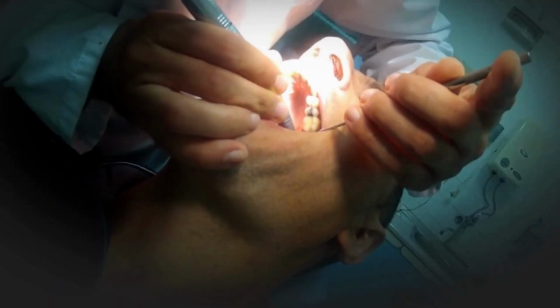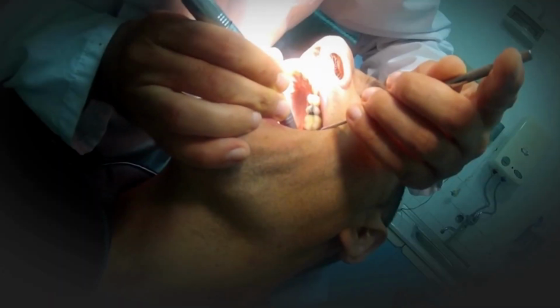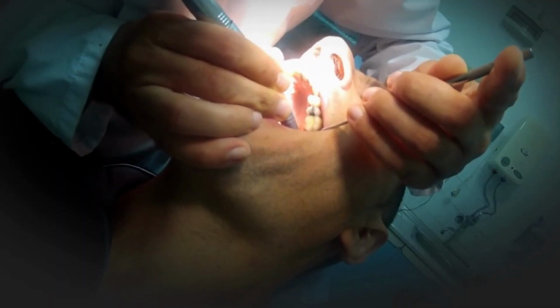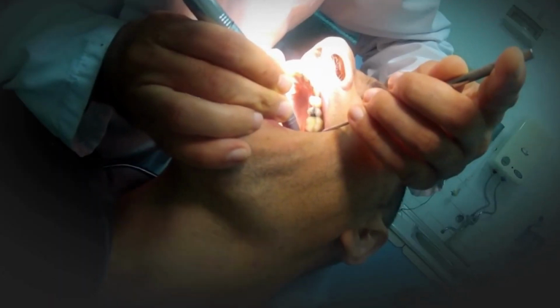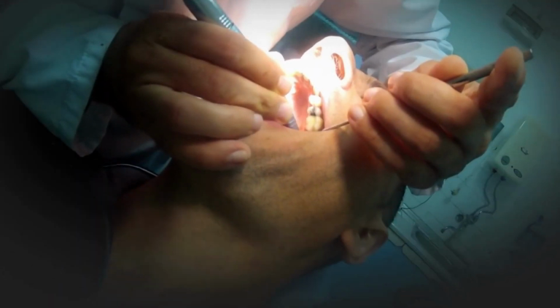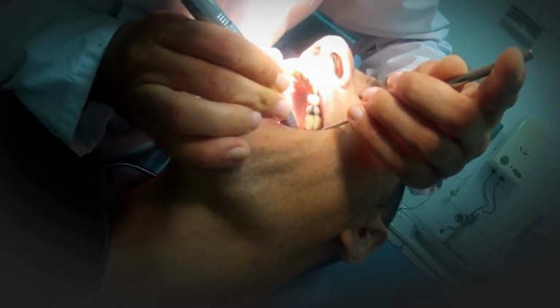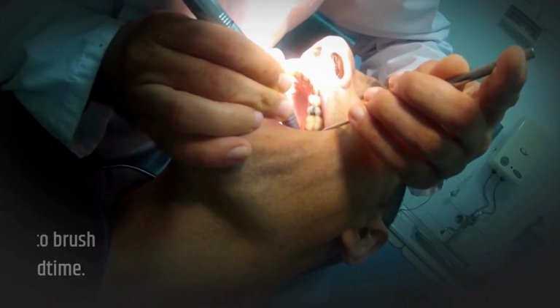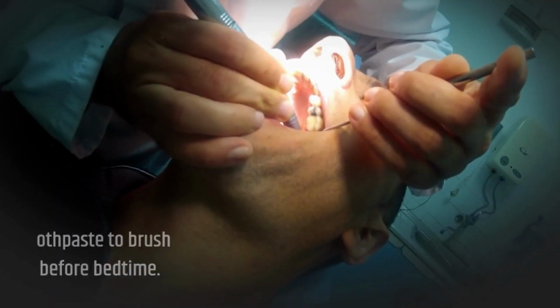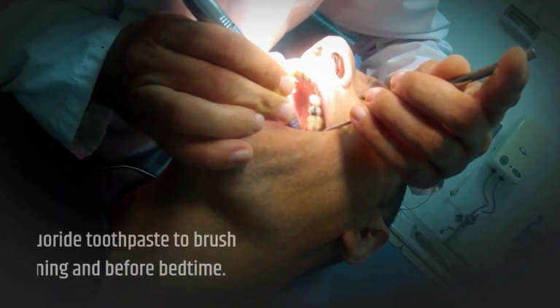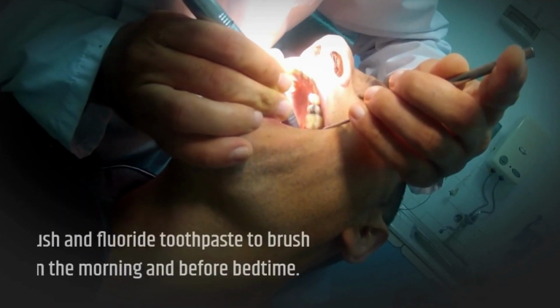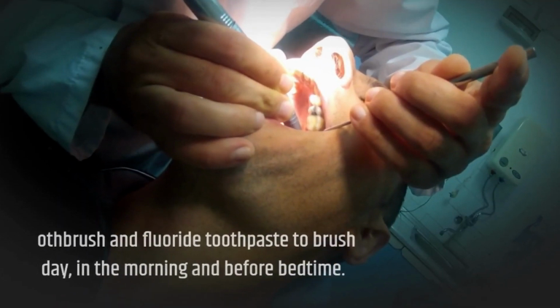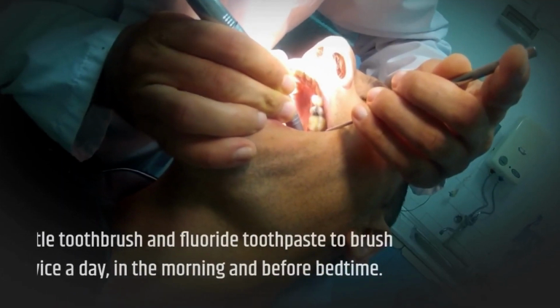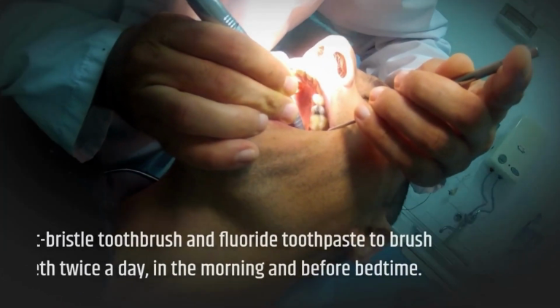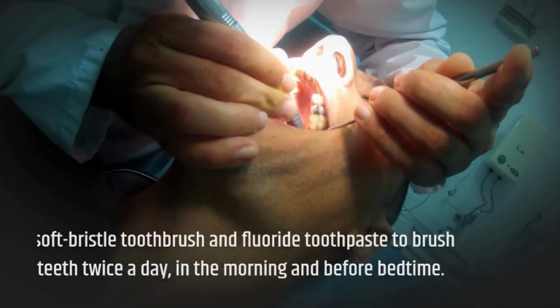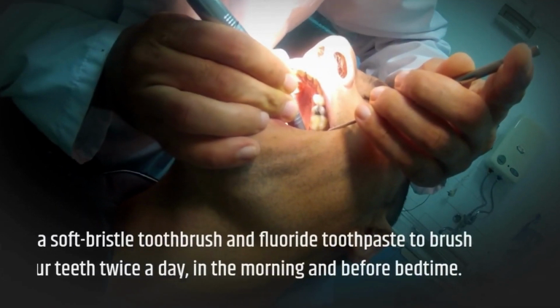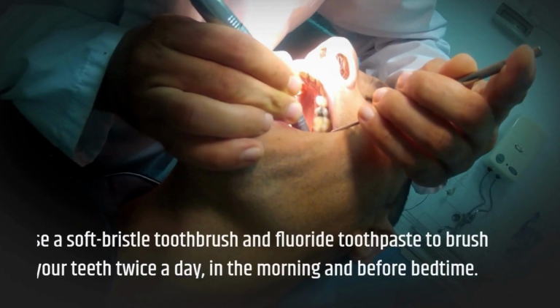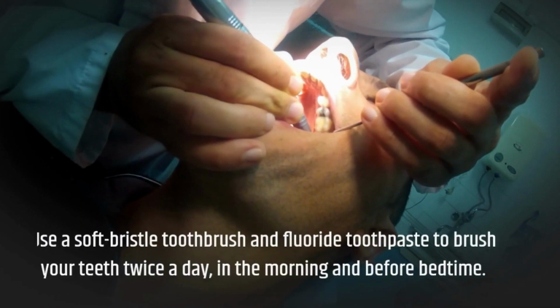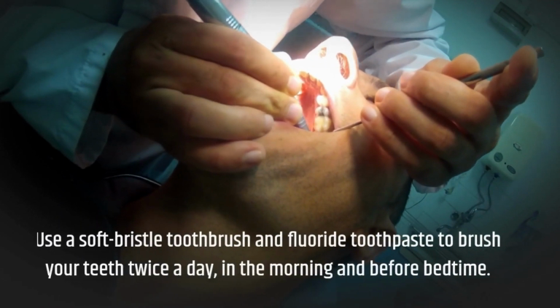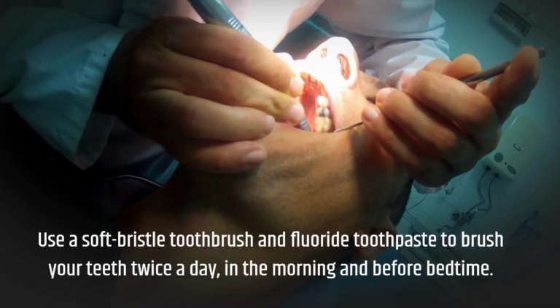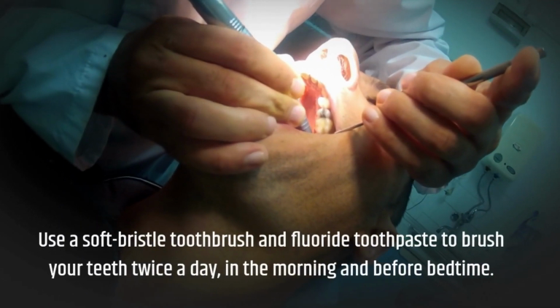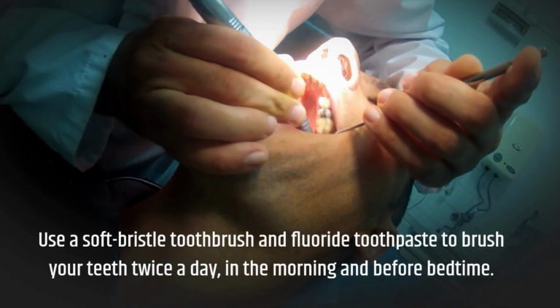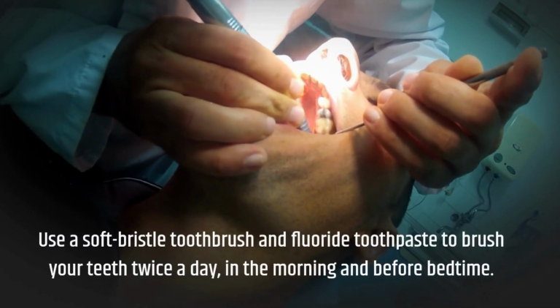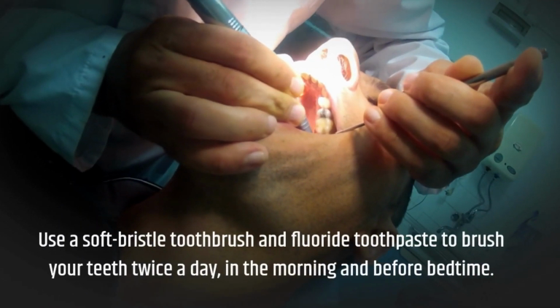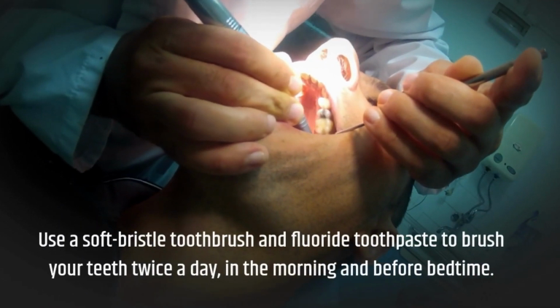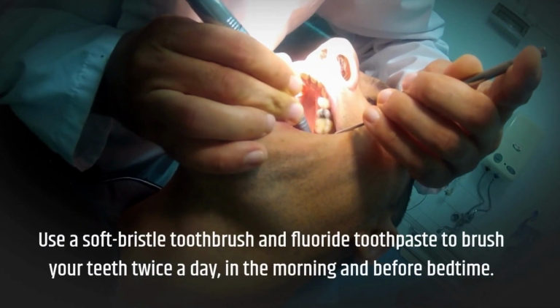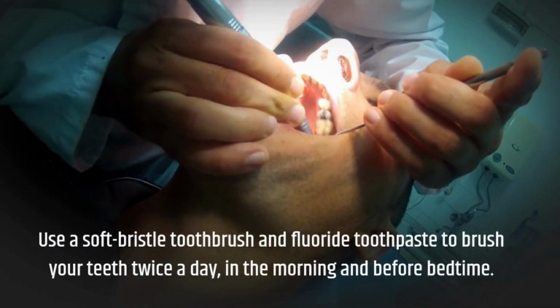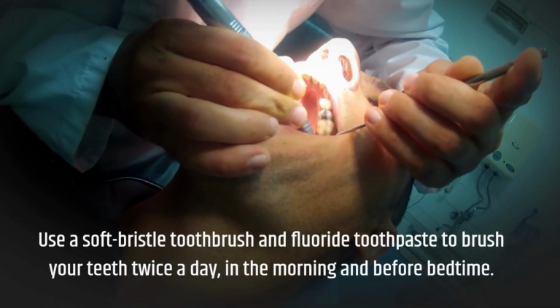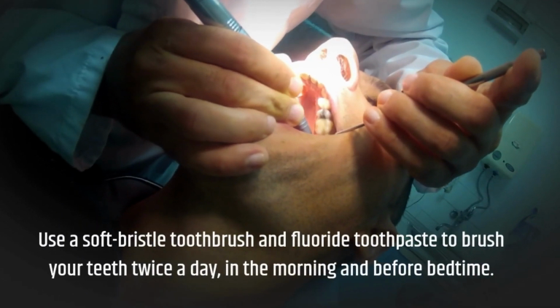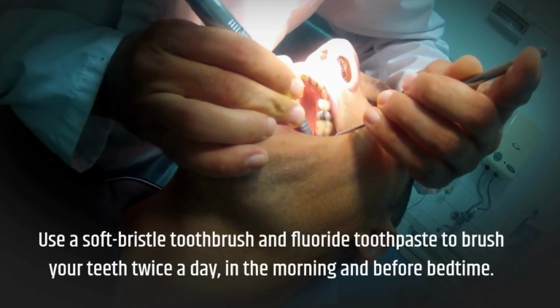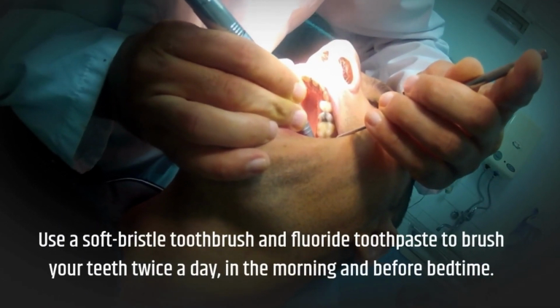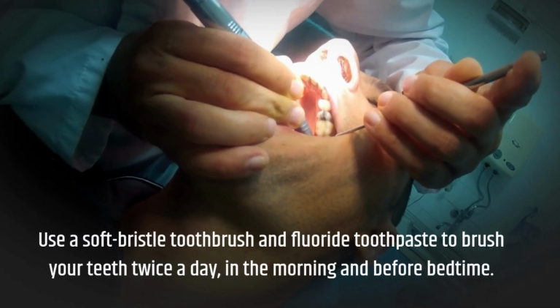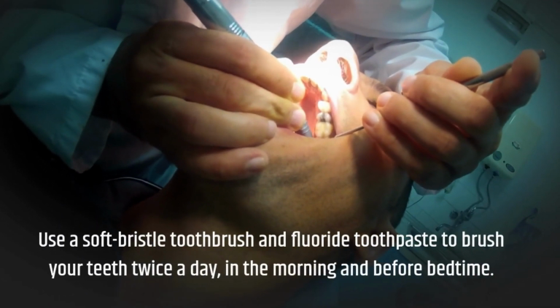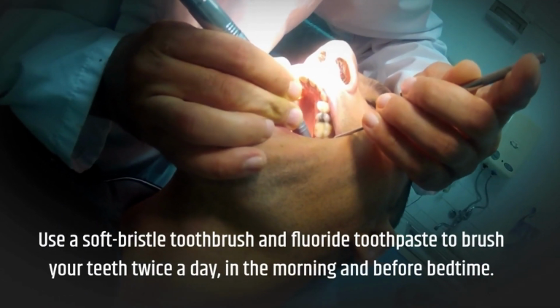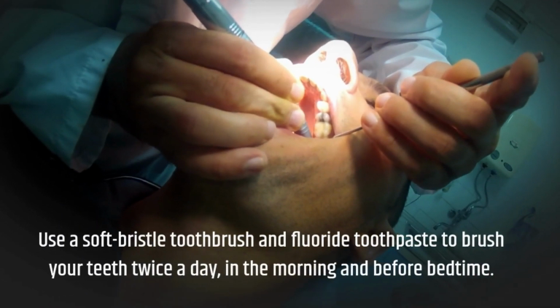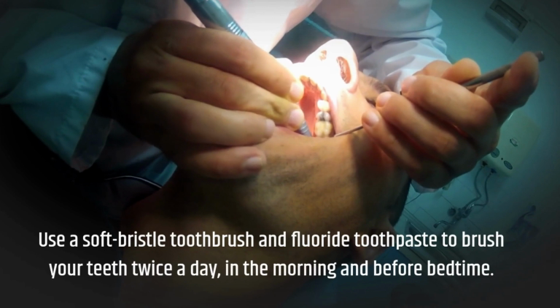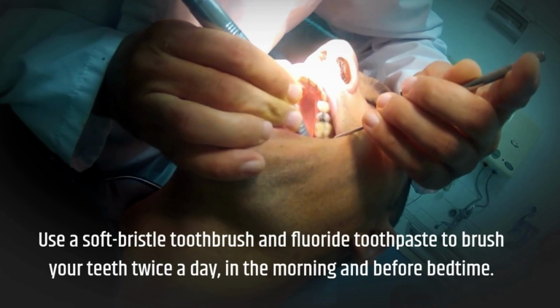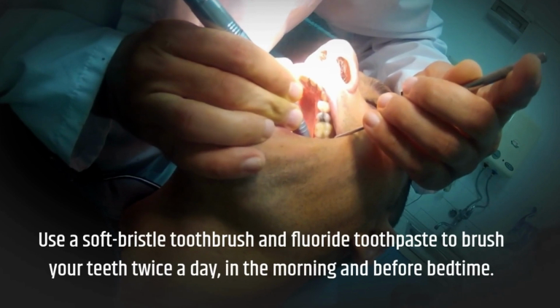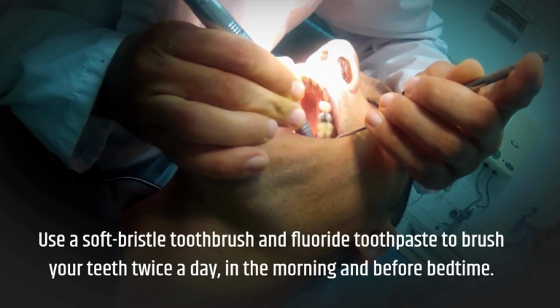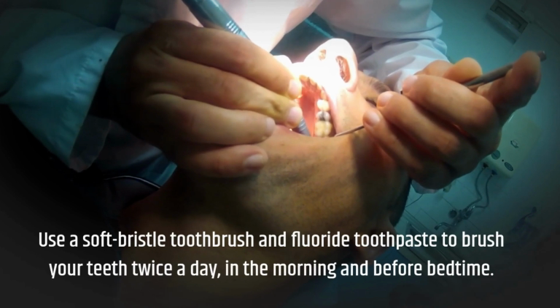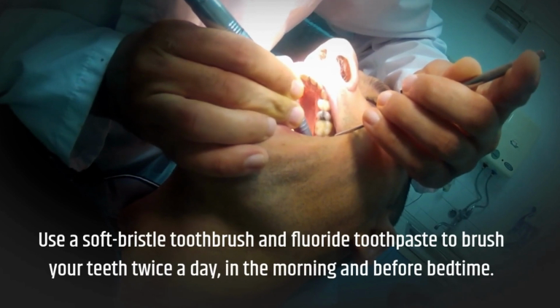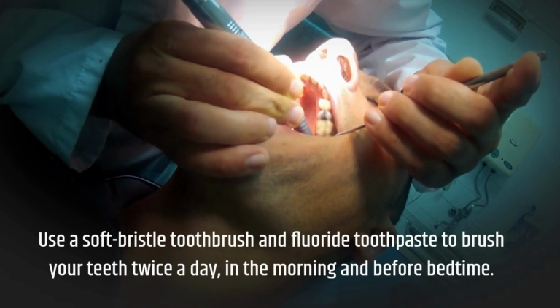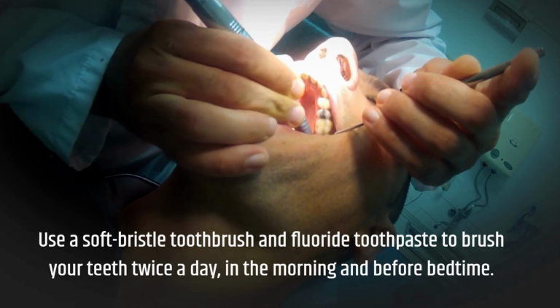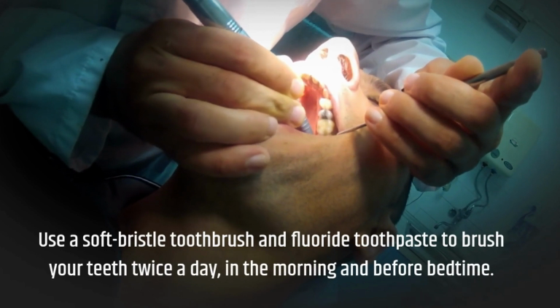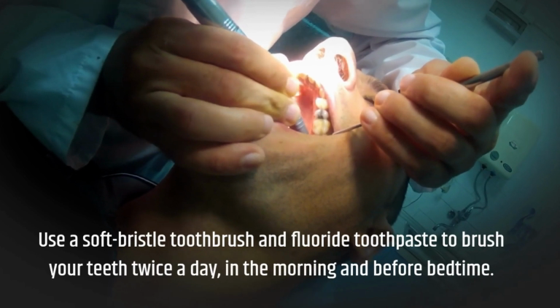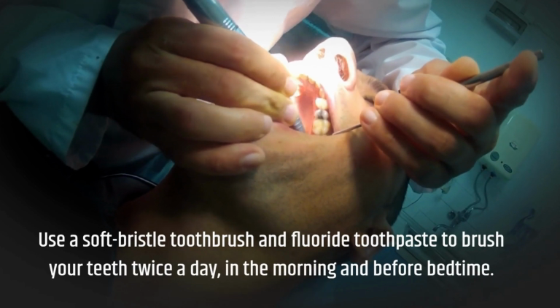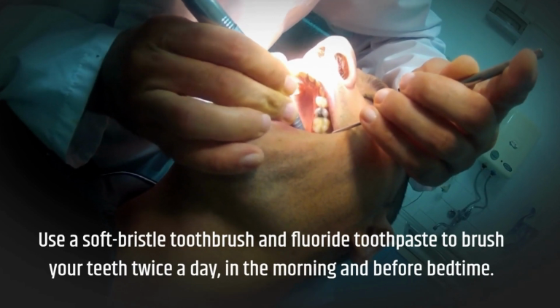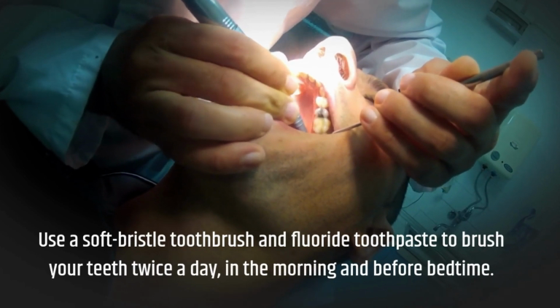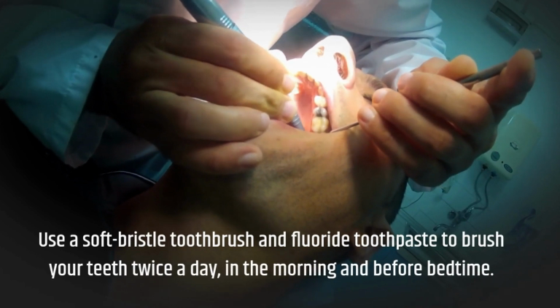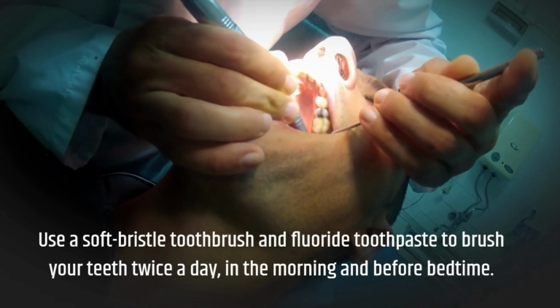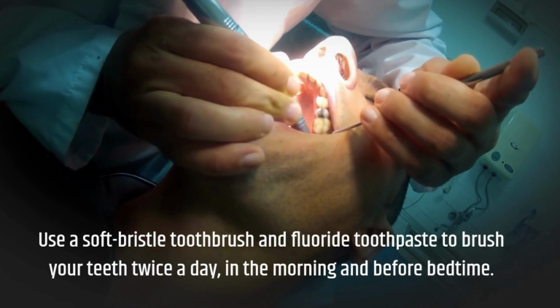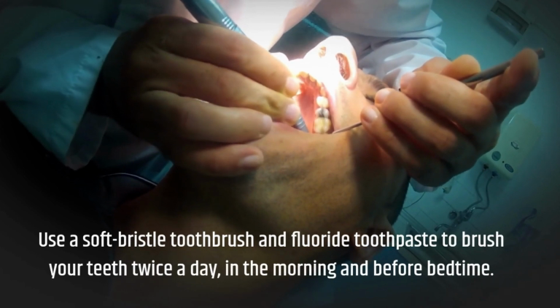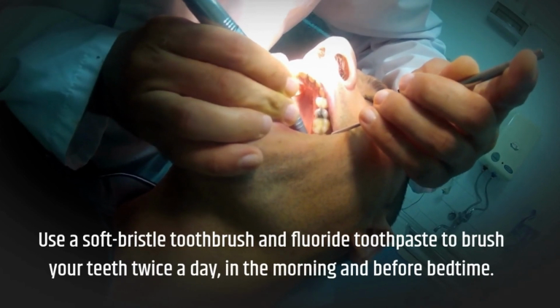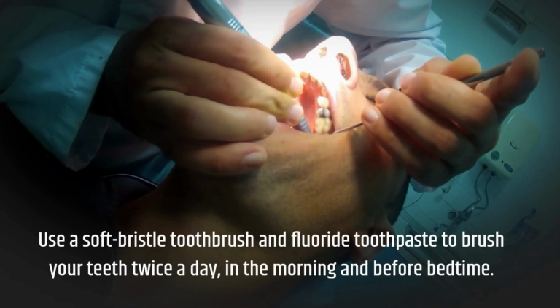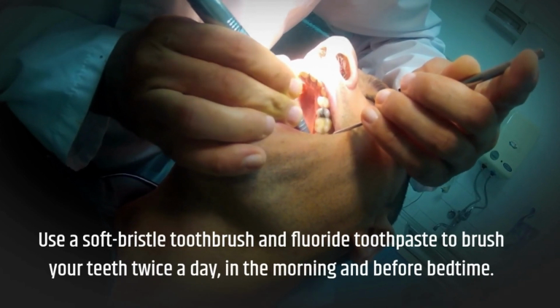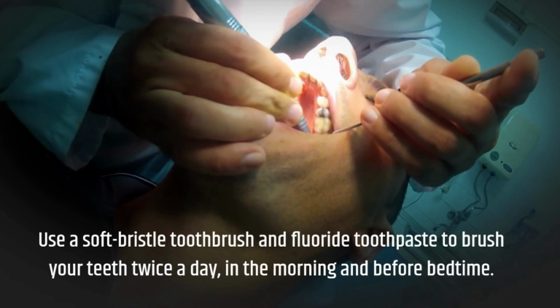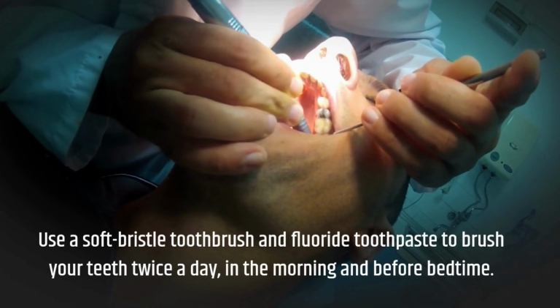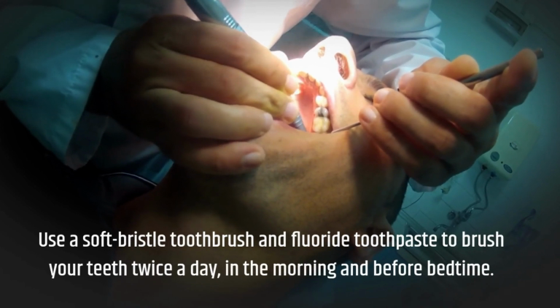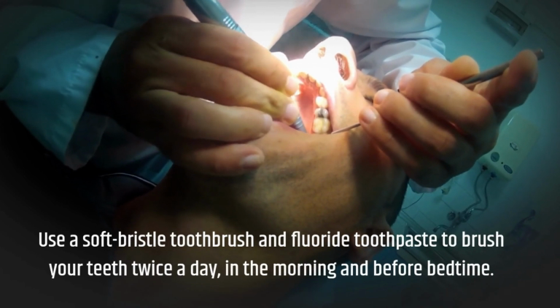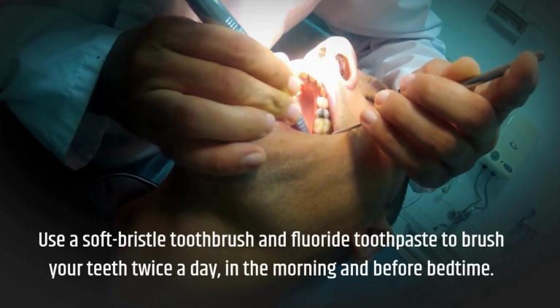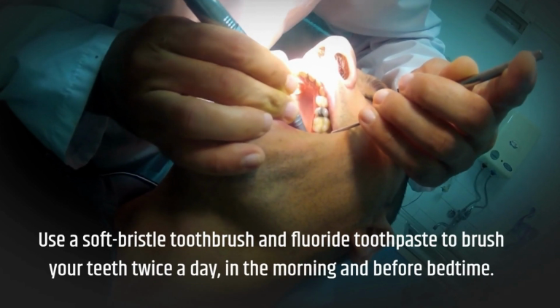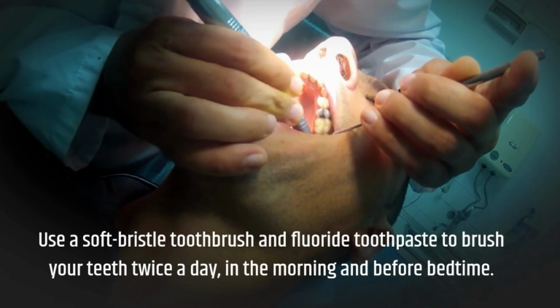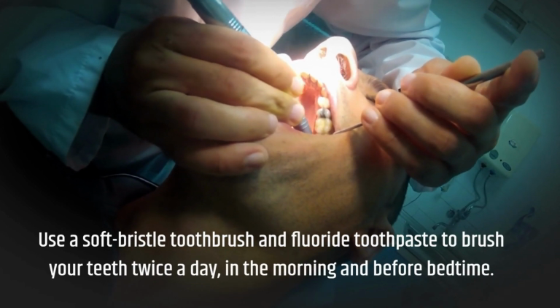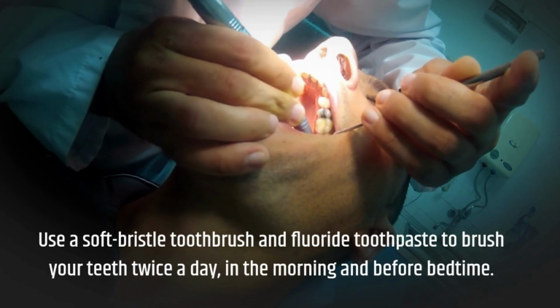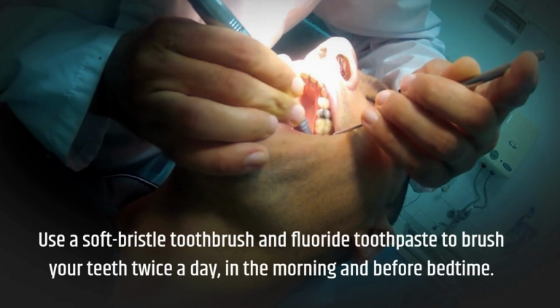Use a soft bristle toothbrush and fluoride toothpaste to brush your teeth twice a day, in the morning and before bedtime.